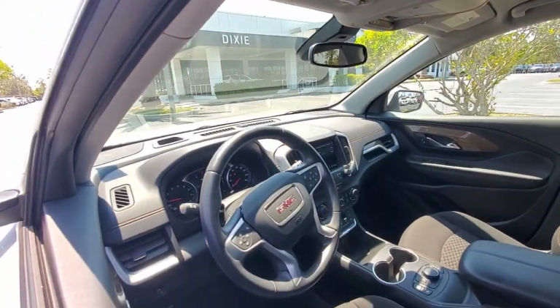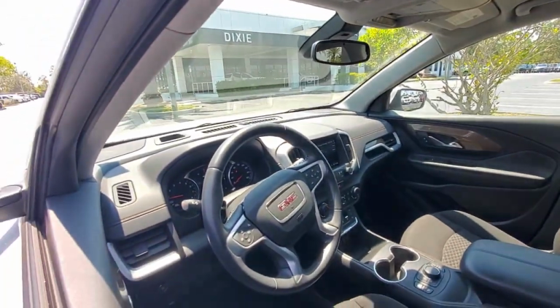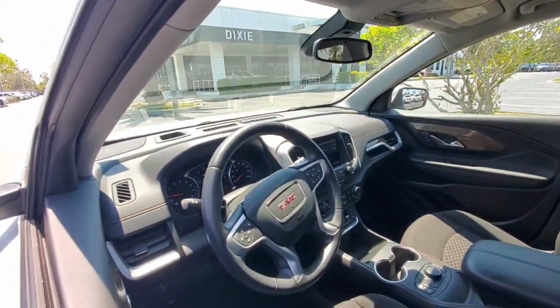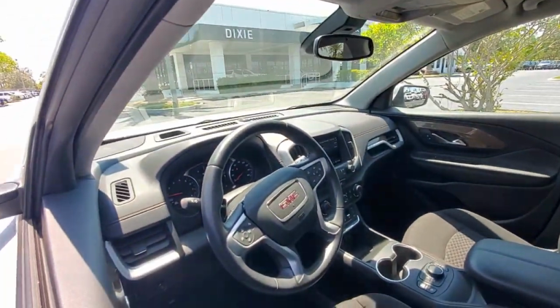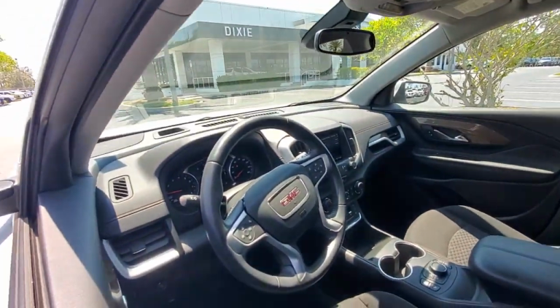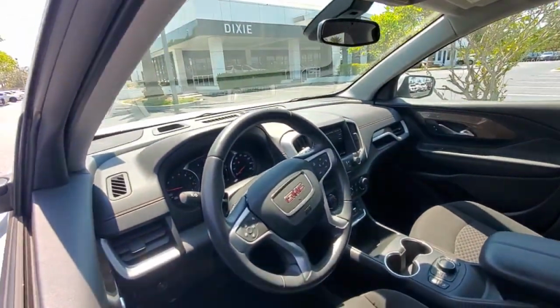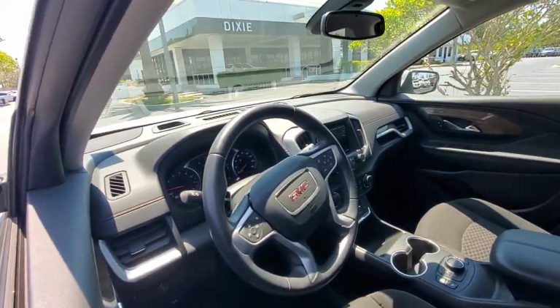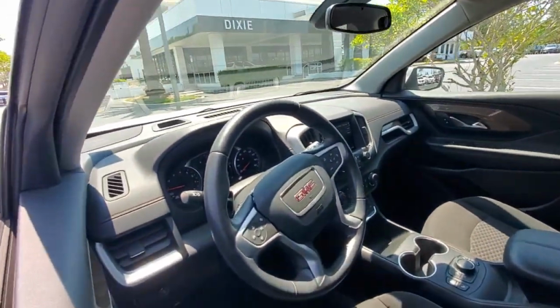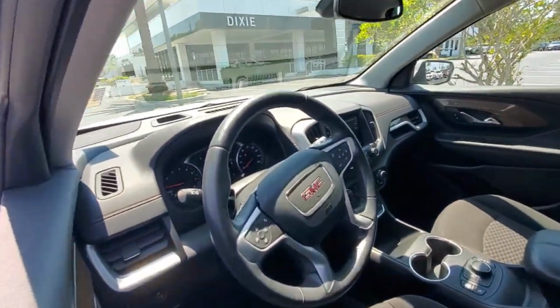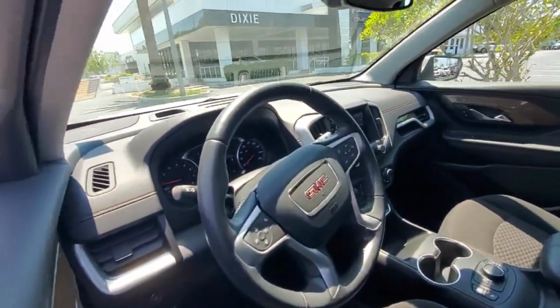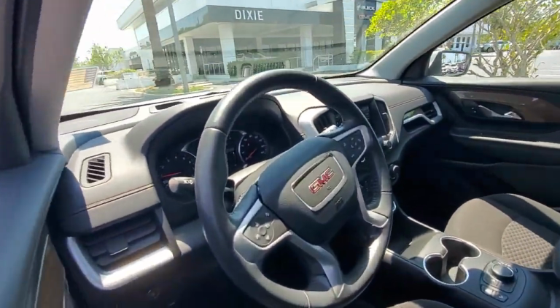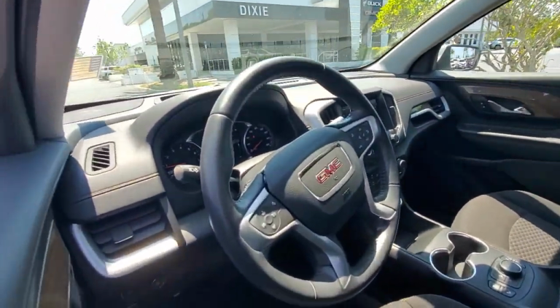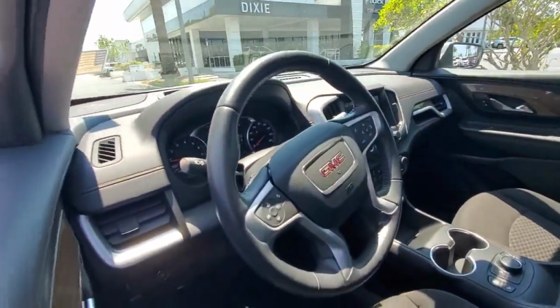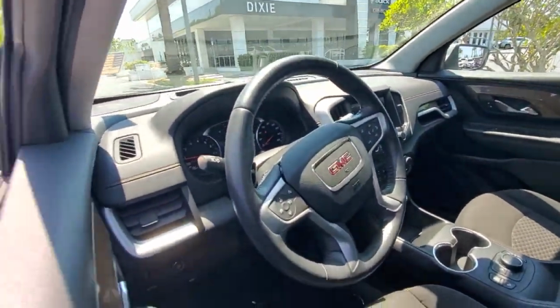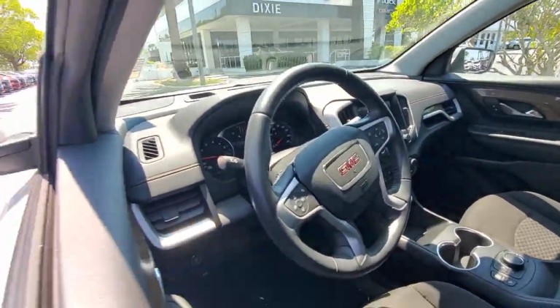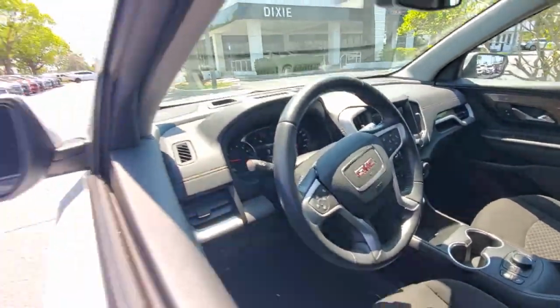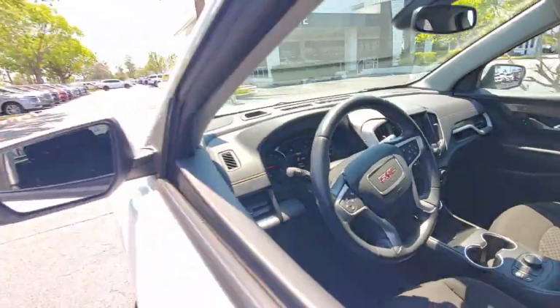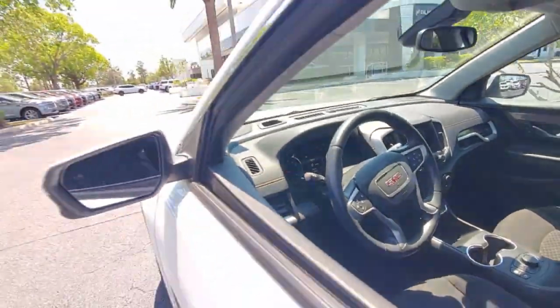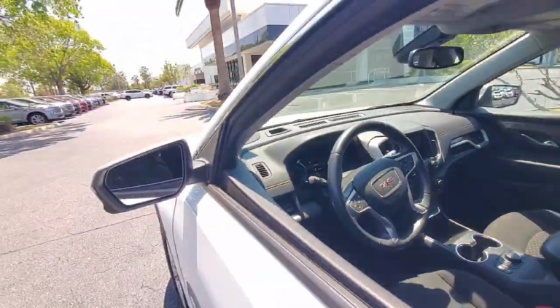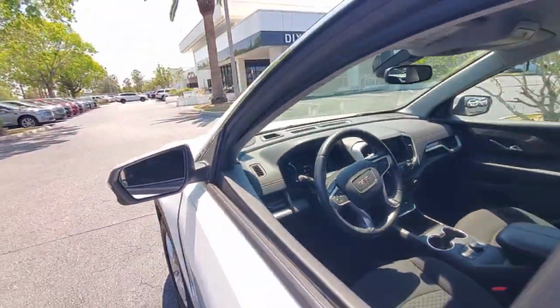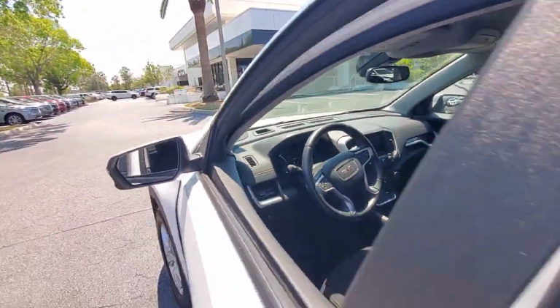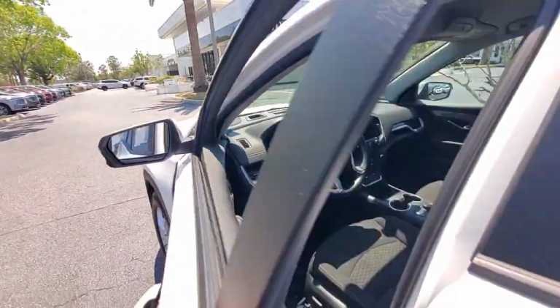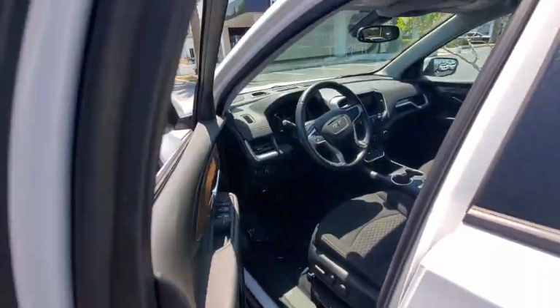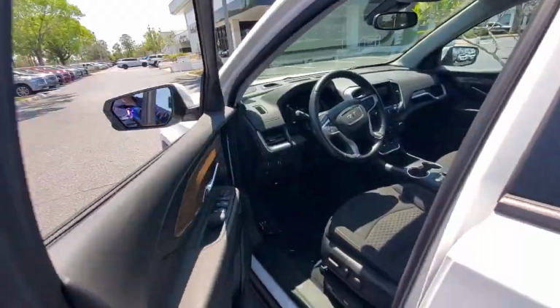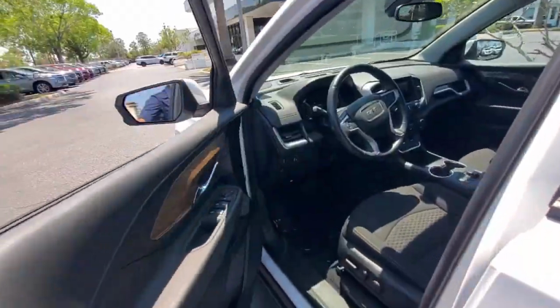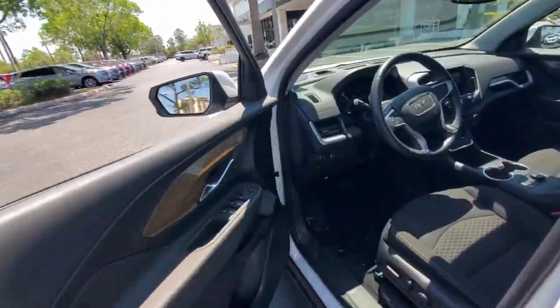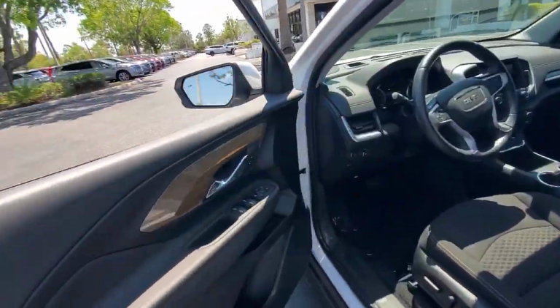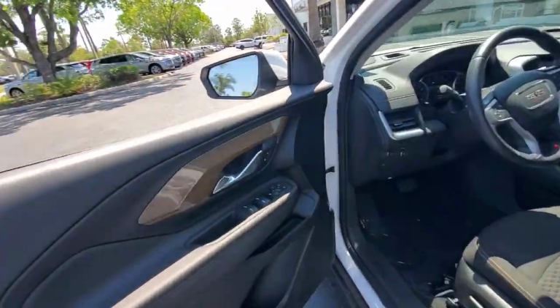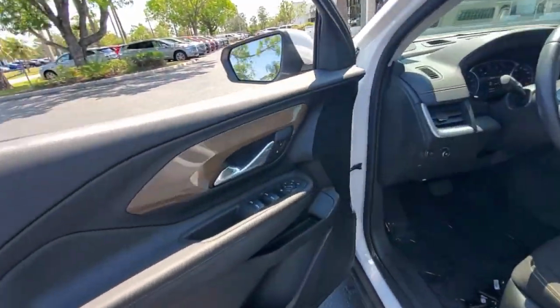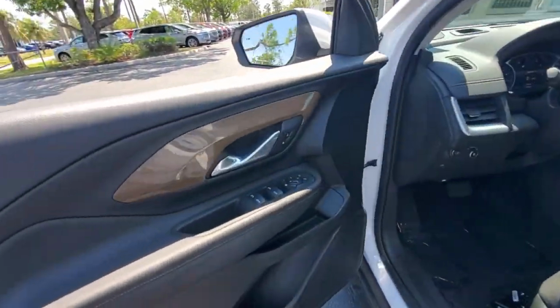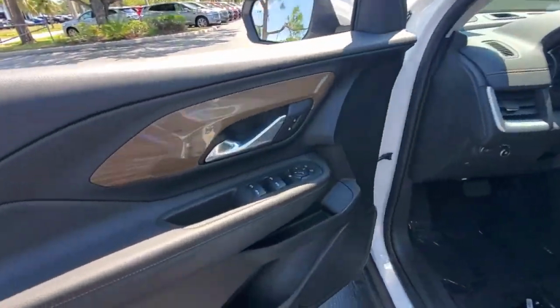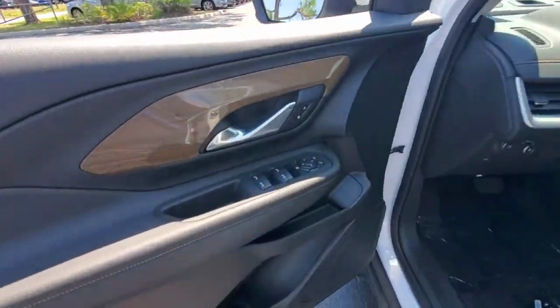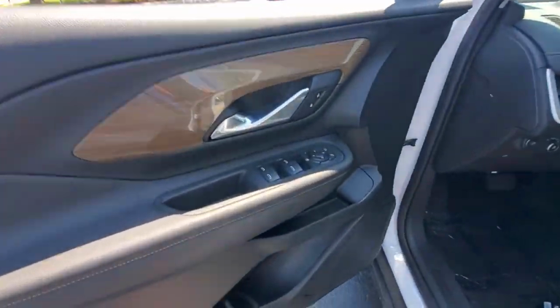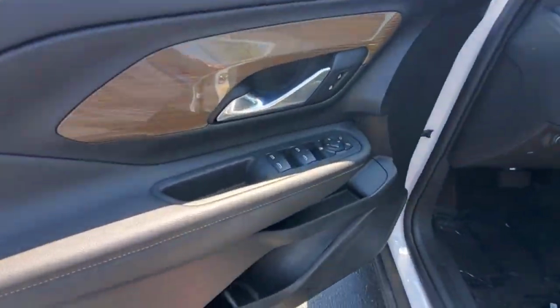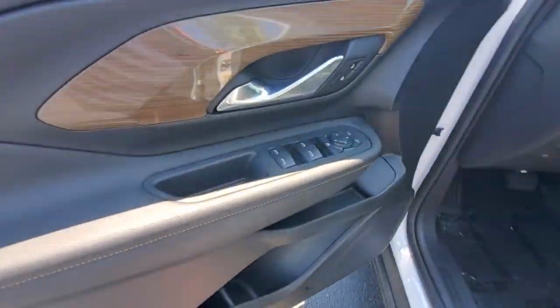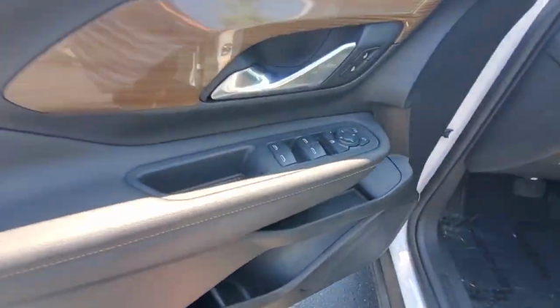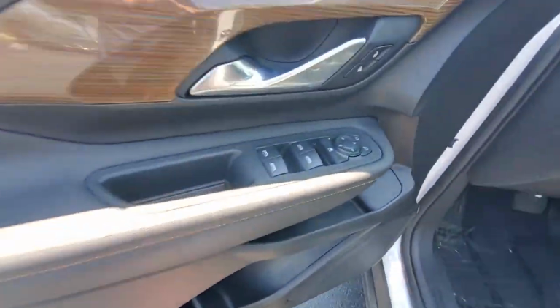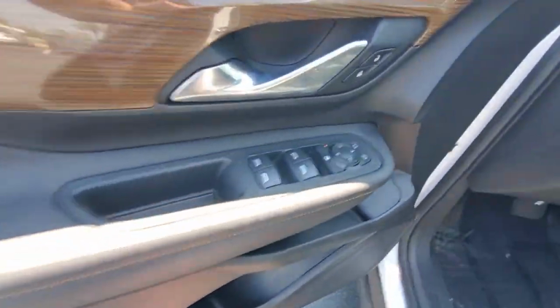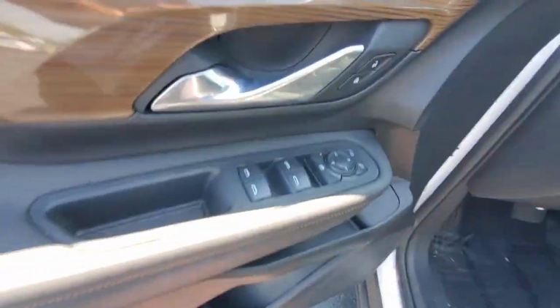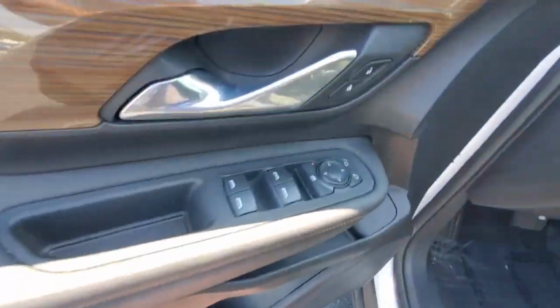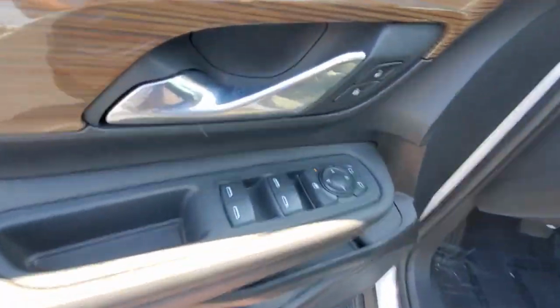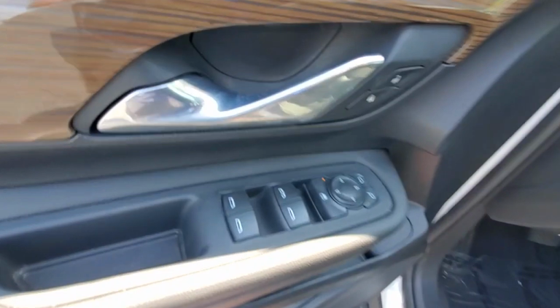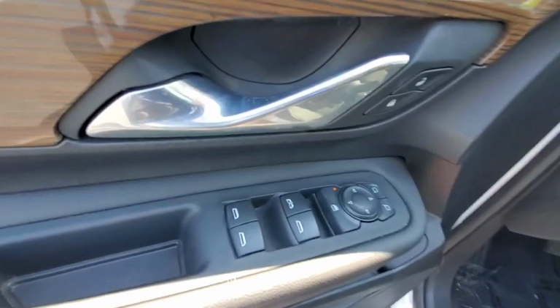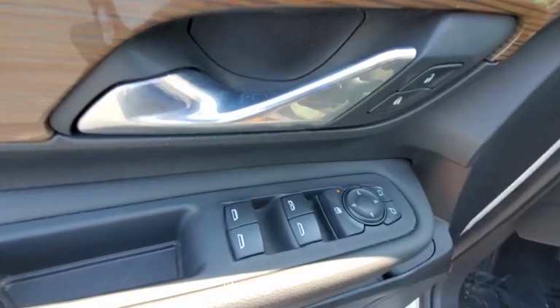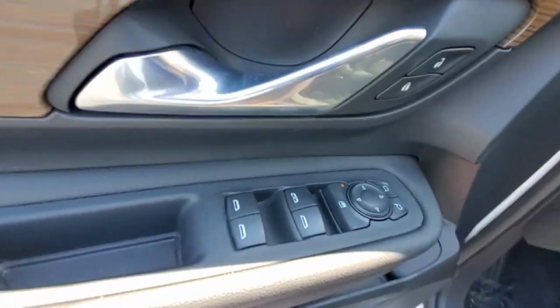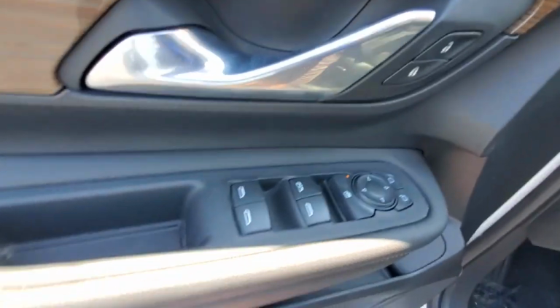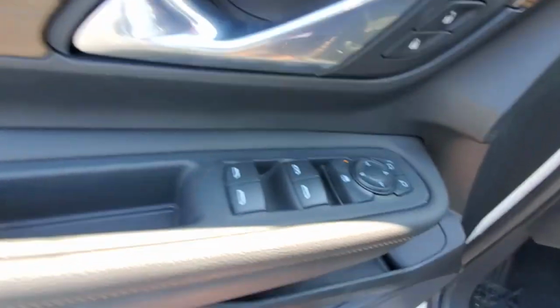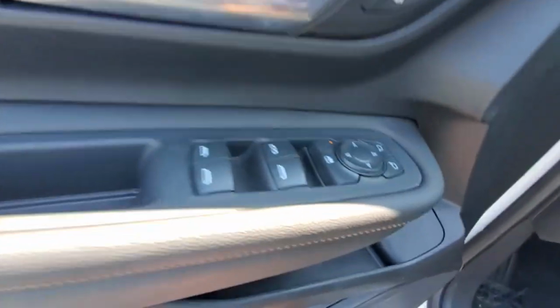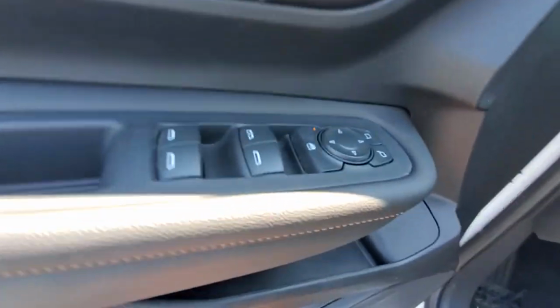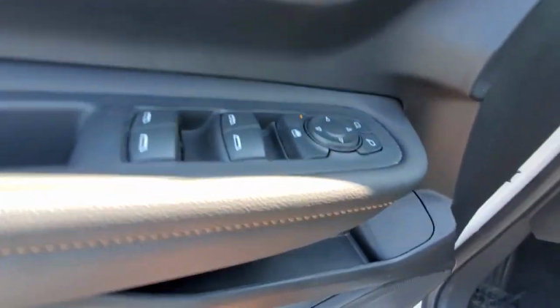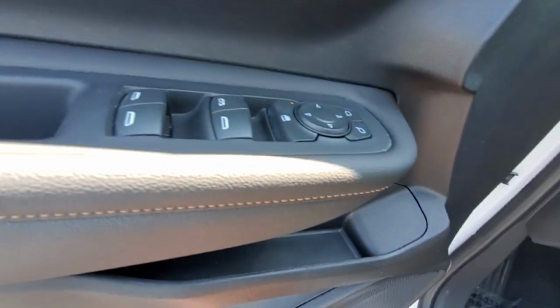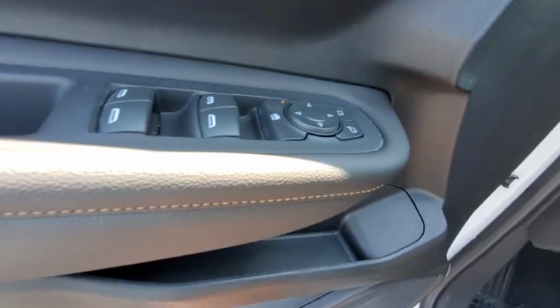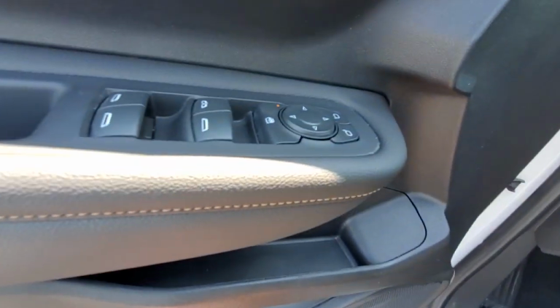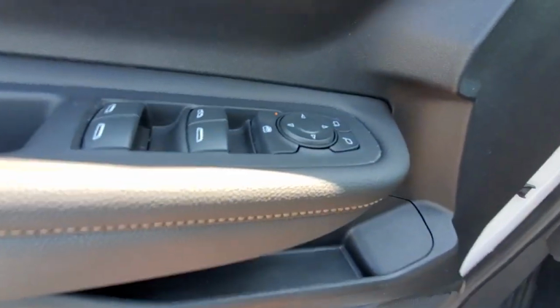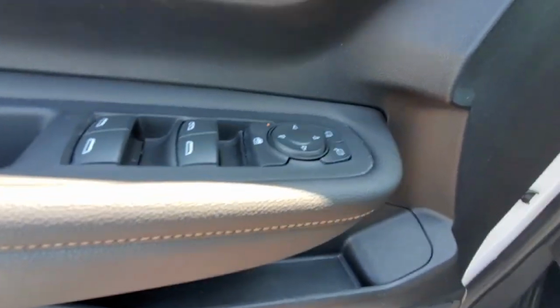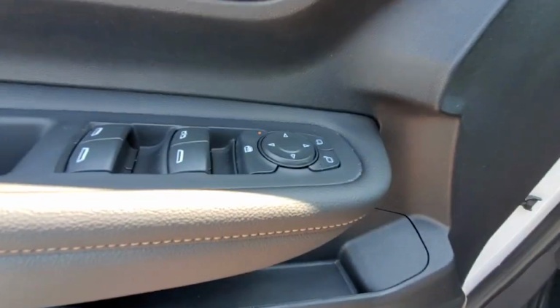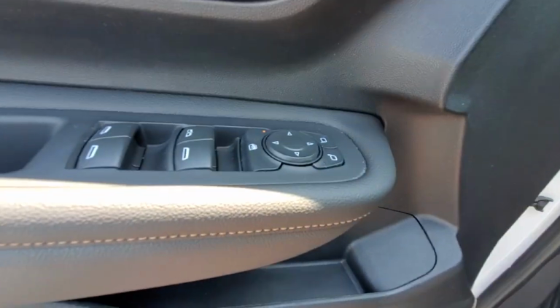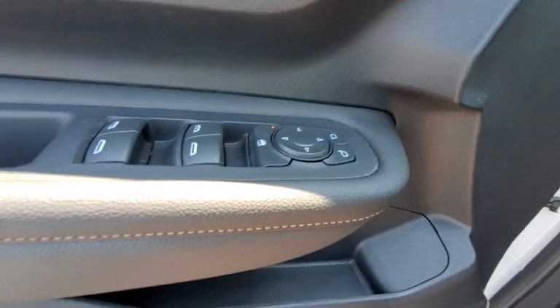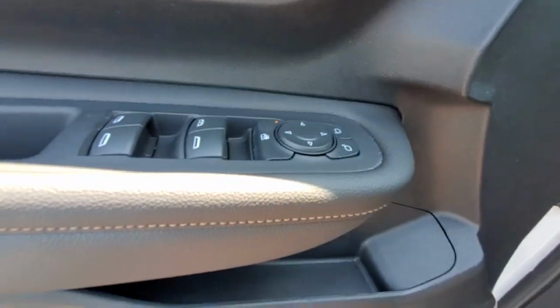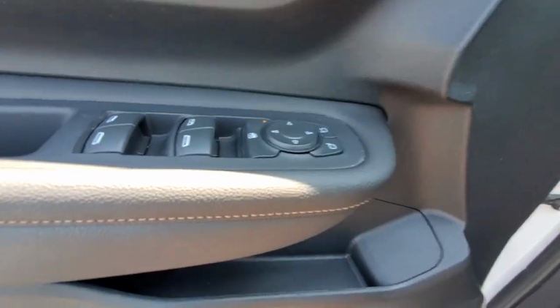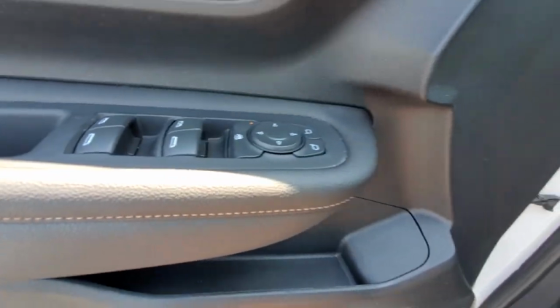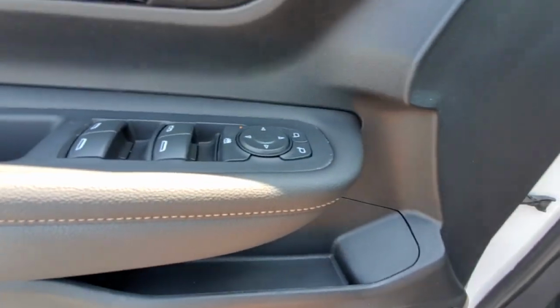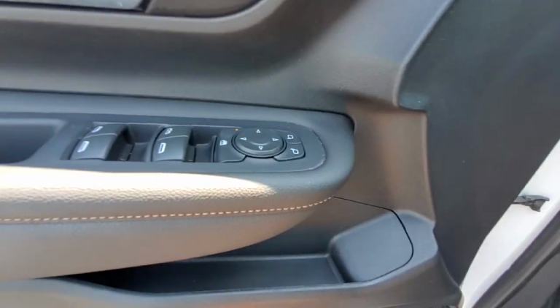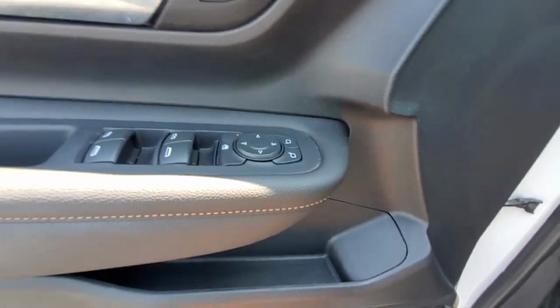Flexible, versatile, and fuel-efficient, it's ready to take you places. These are just some of the great options this vehicle comes with.